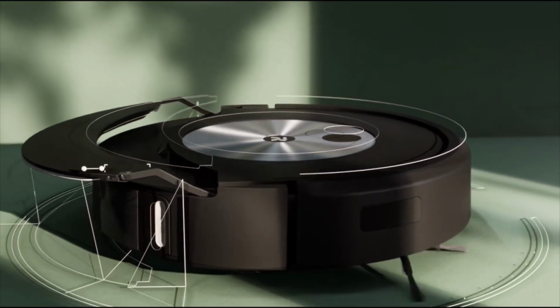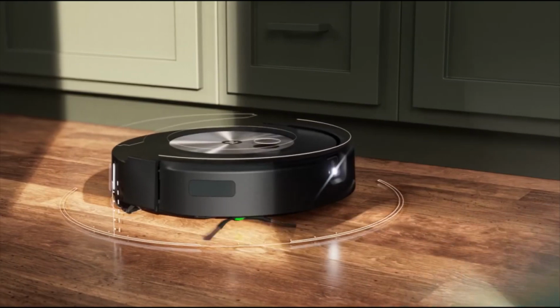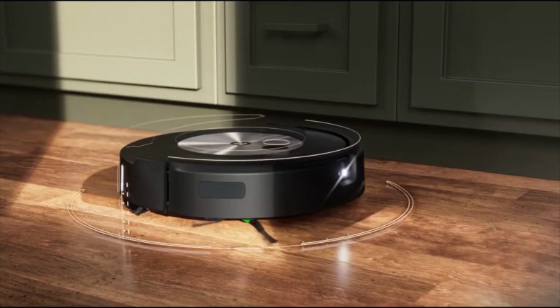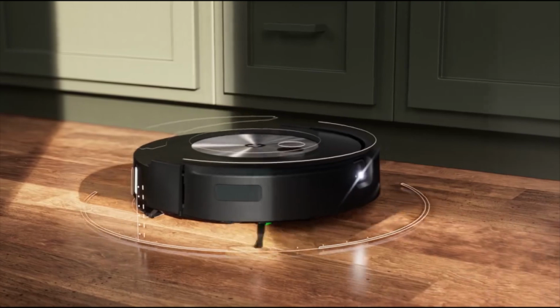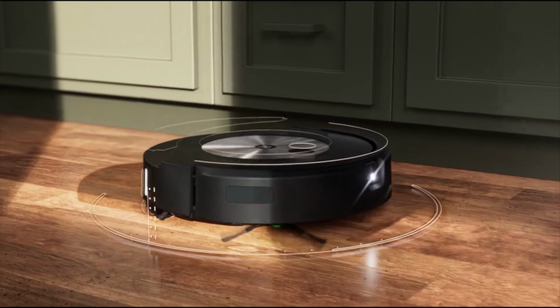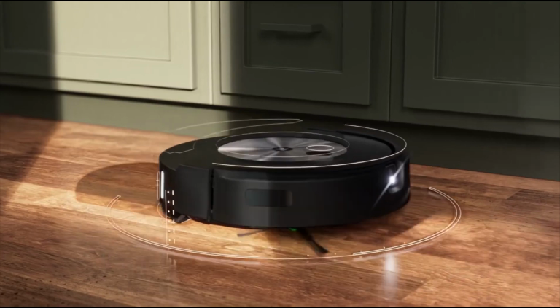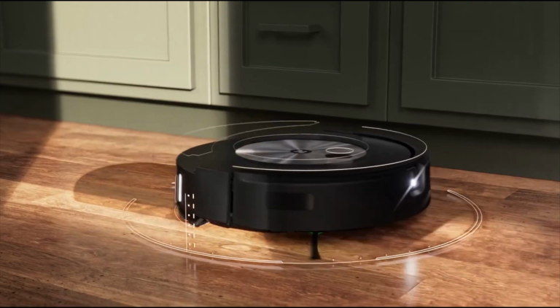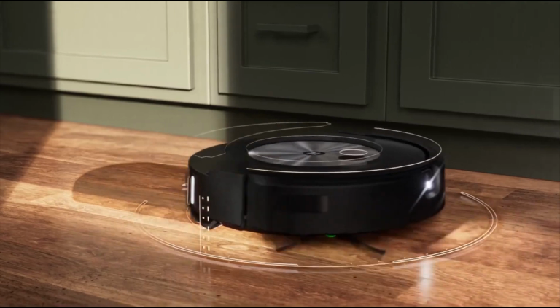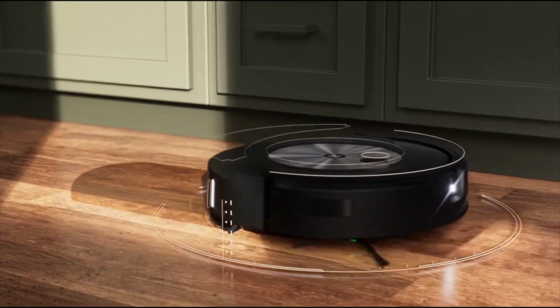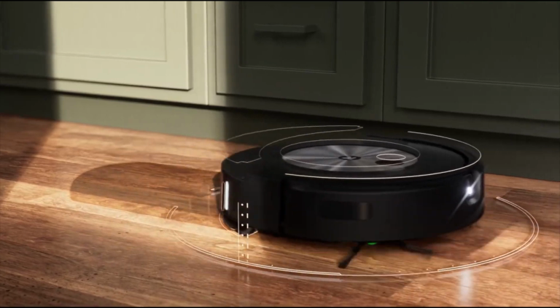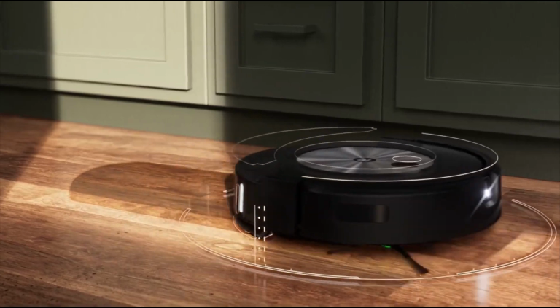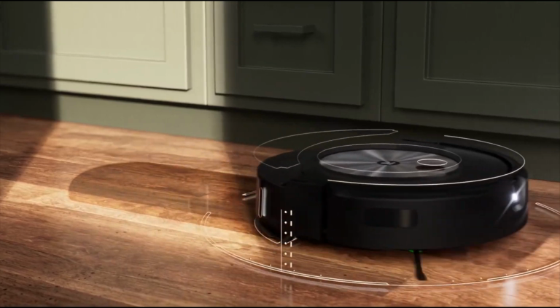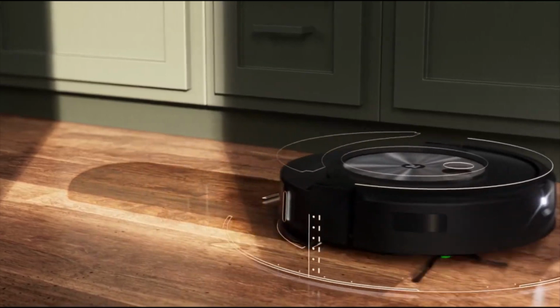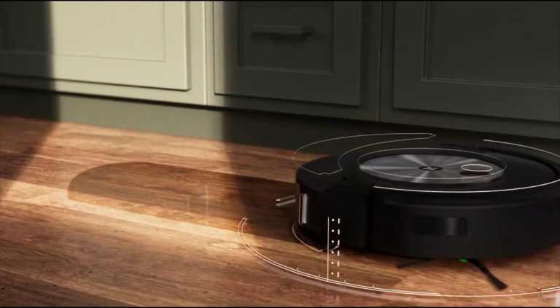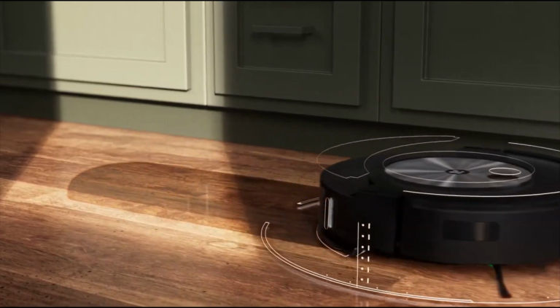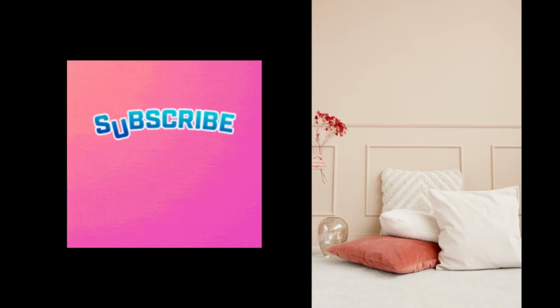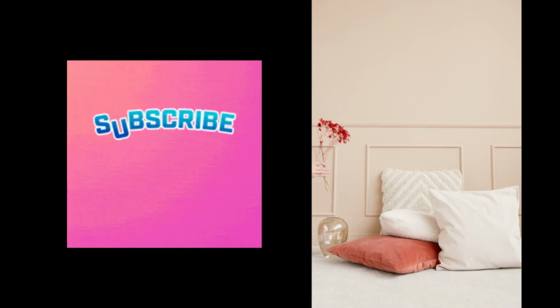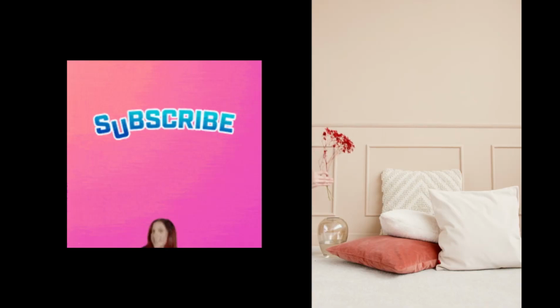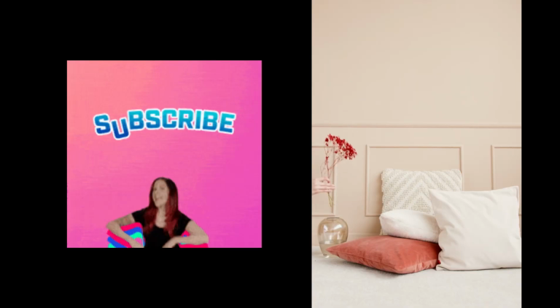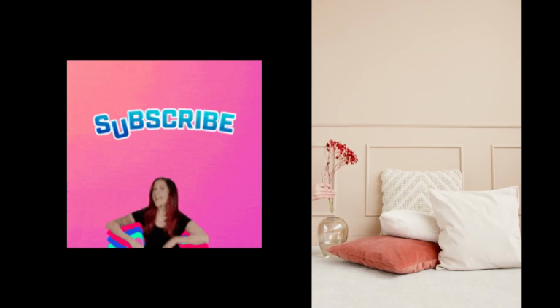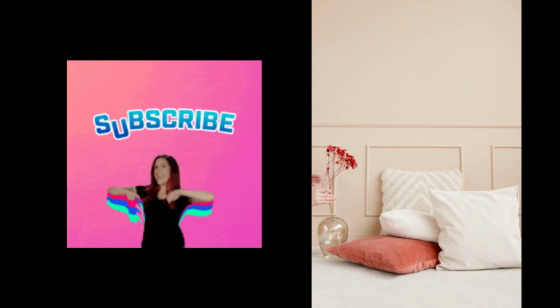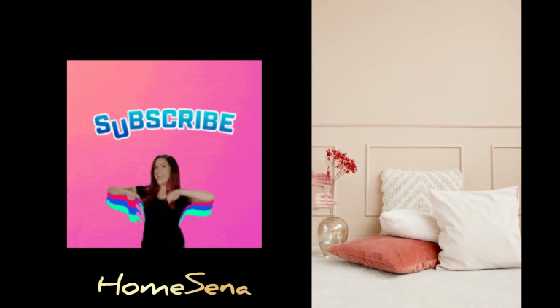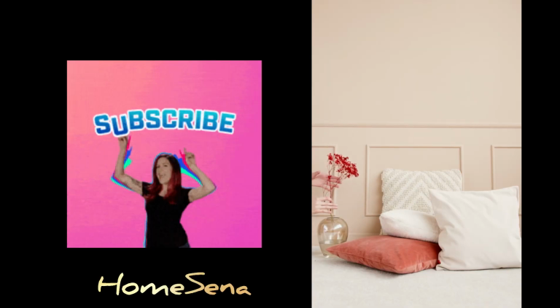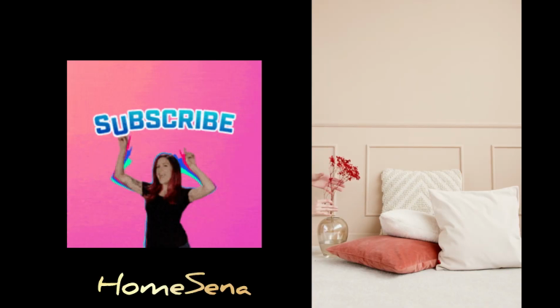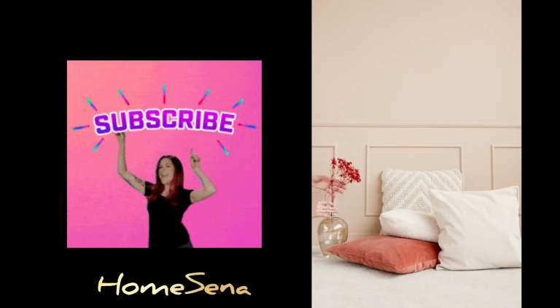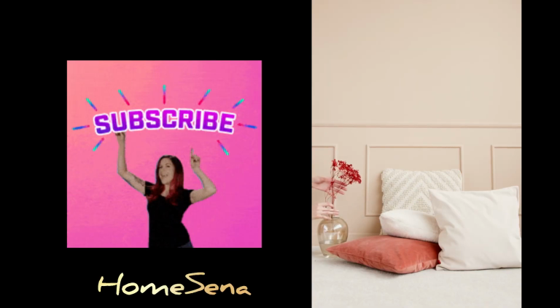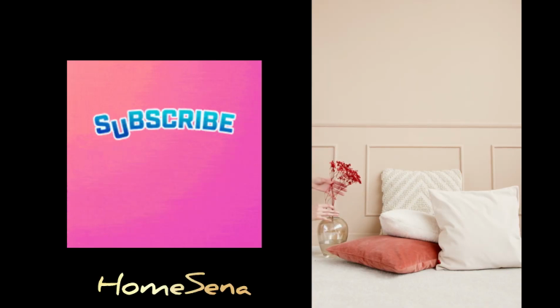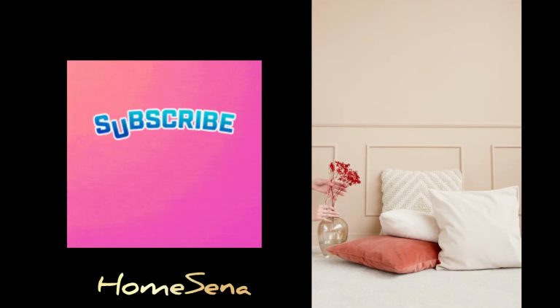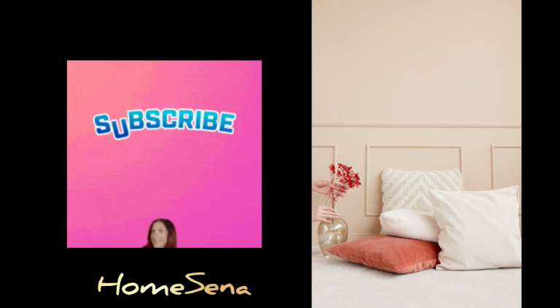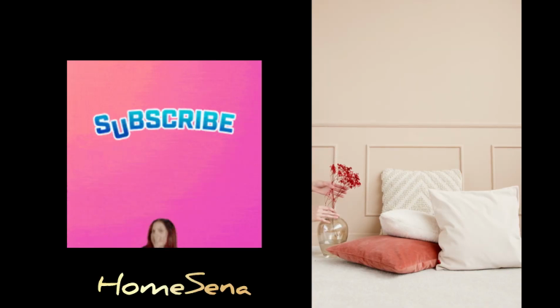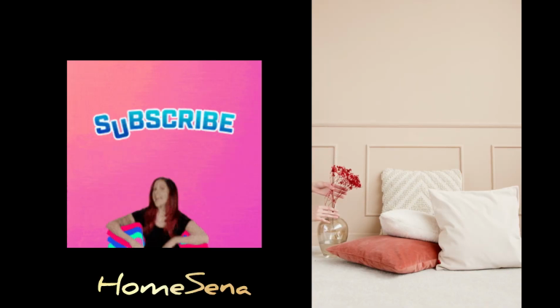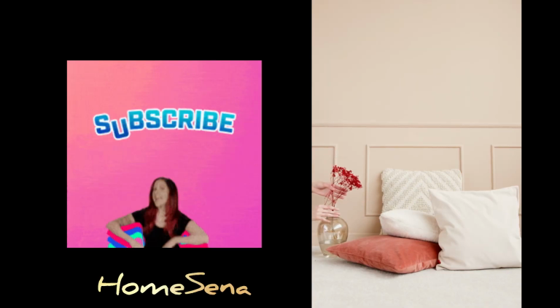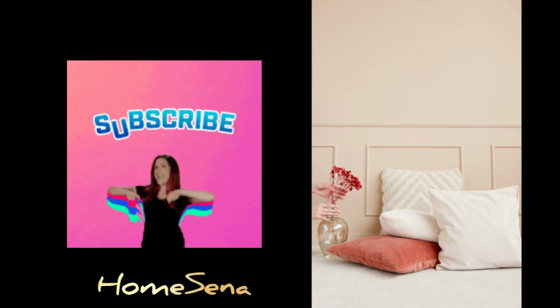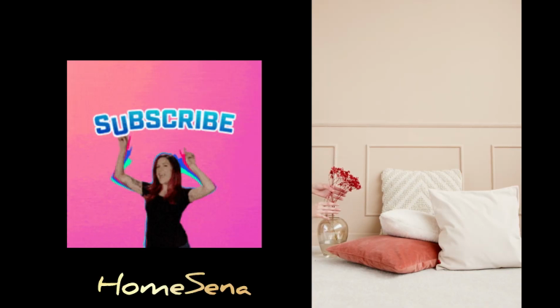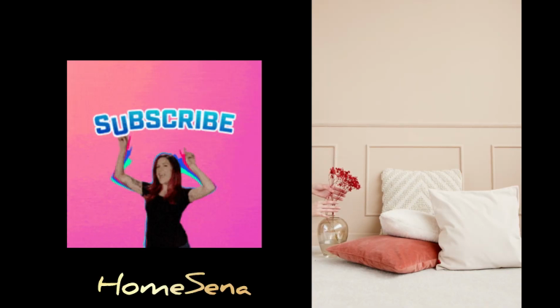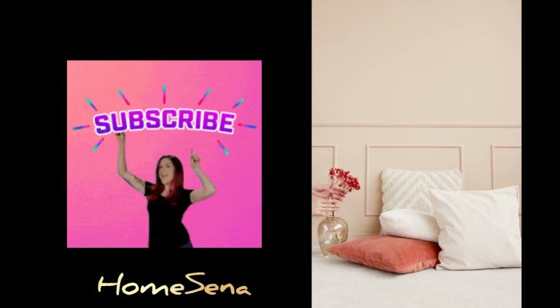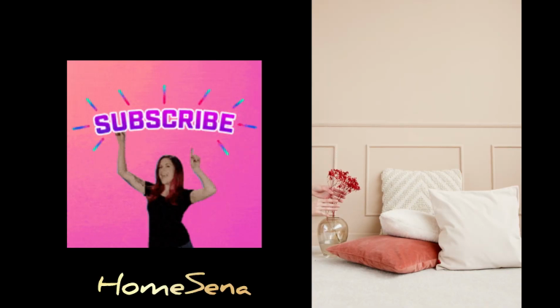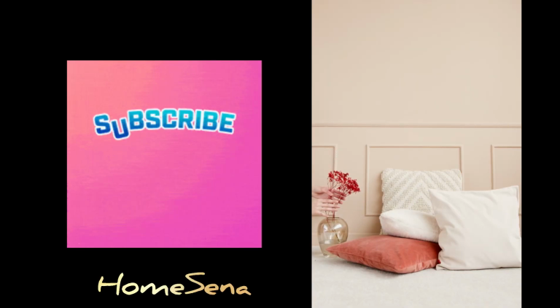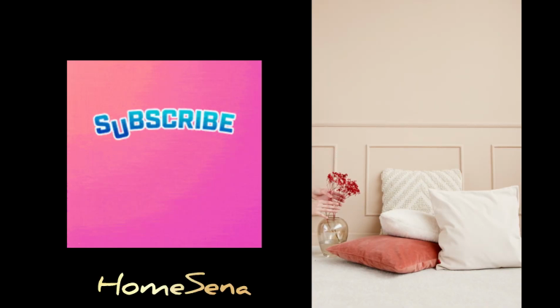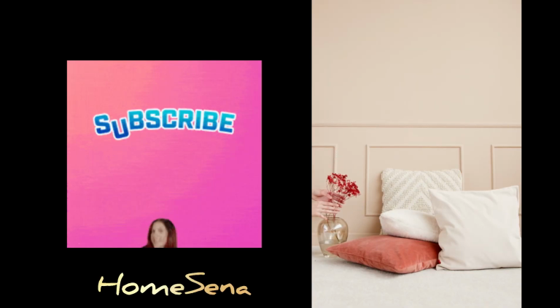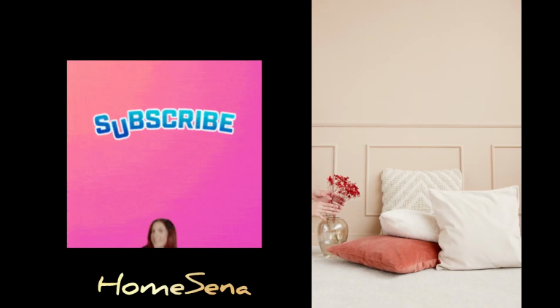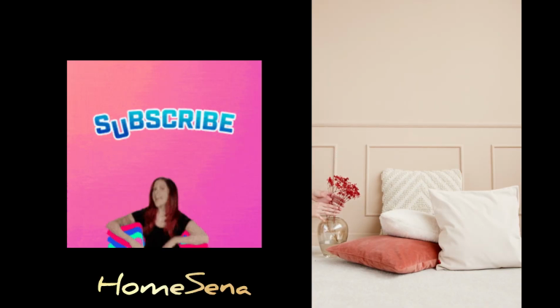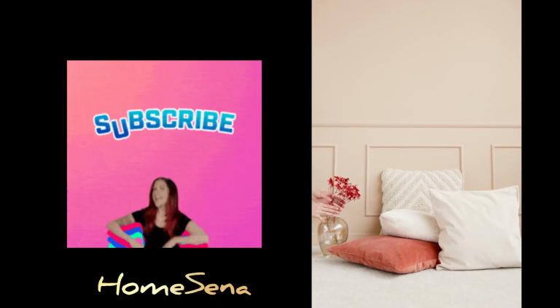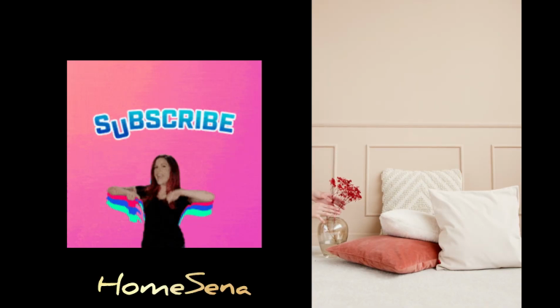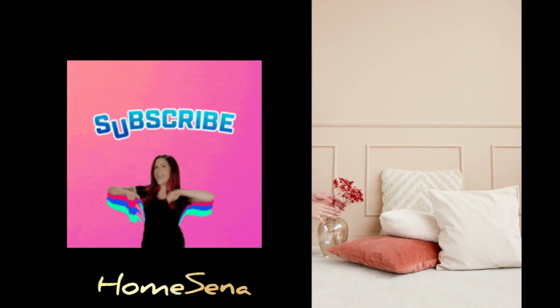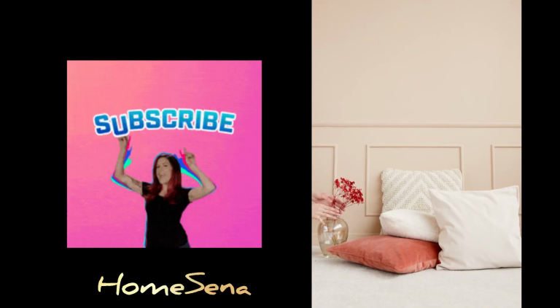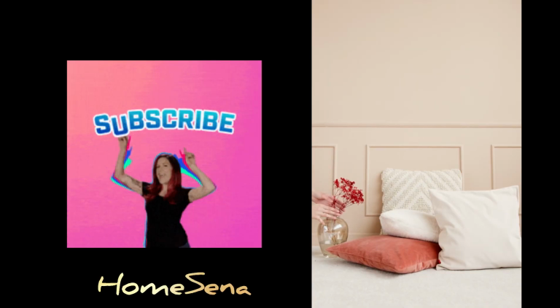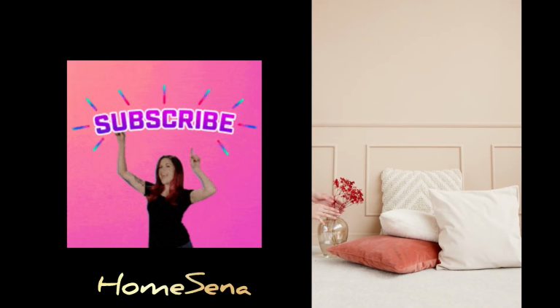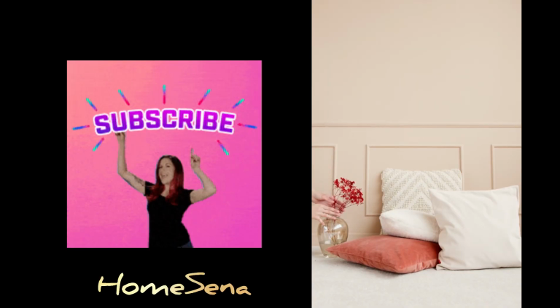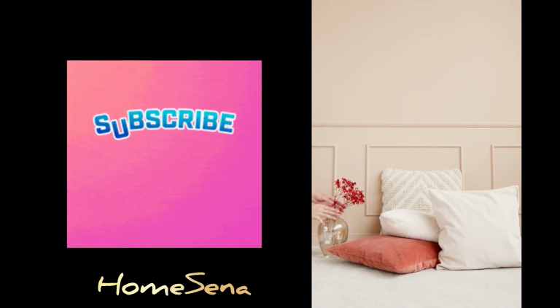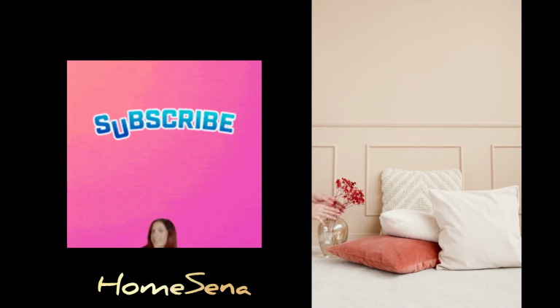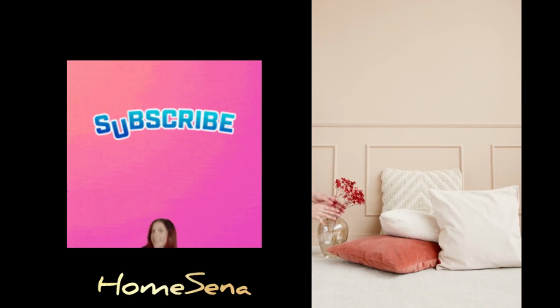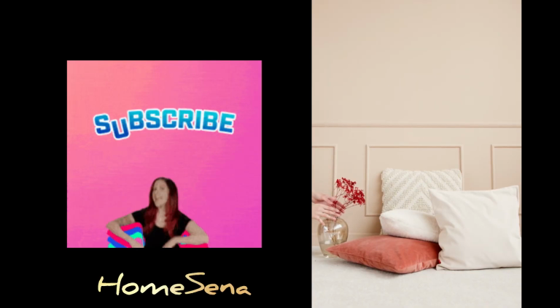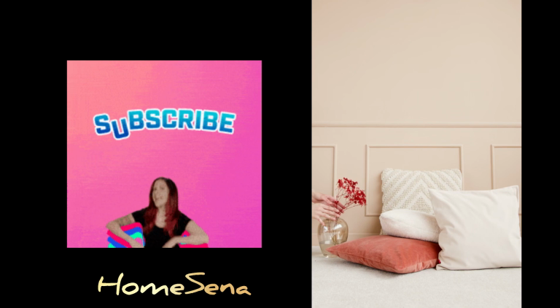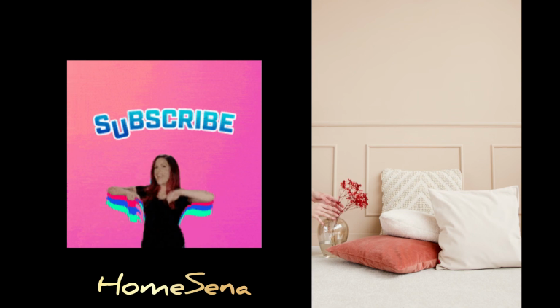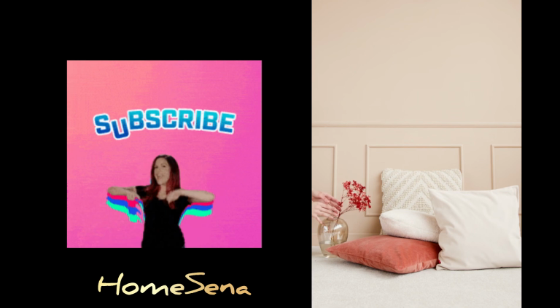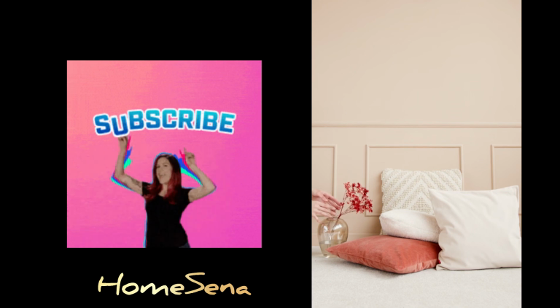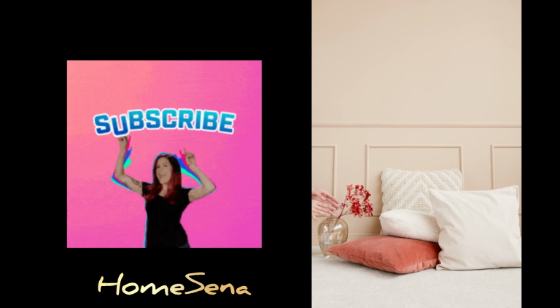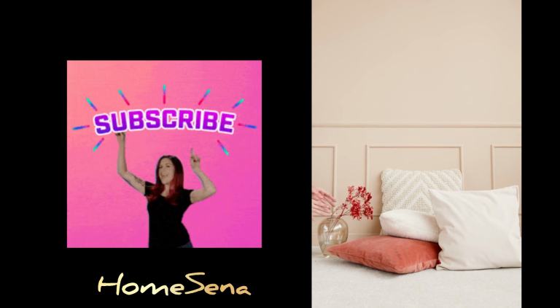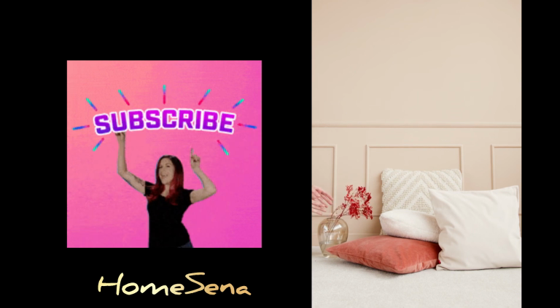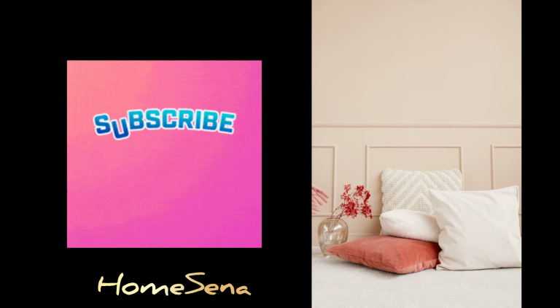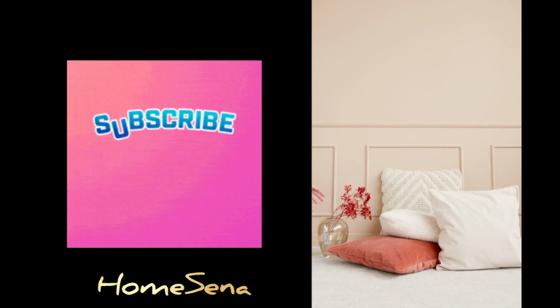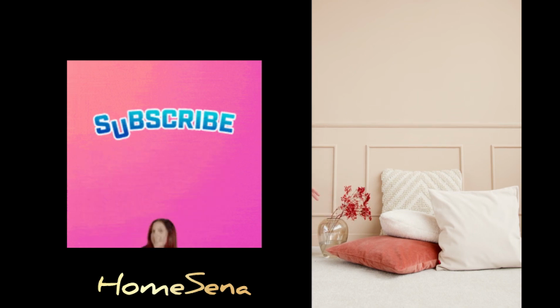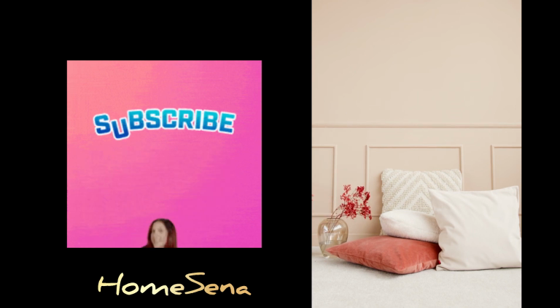But before we dive in, if you enjoy informative content like this, don't forget to hit that subscribe button.